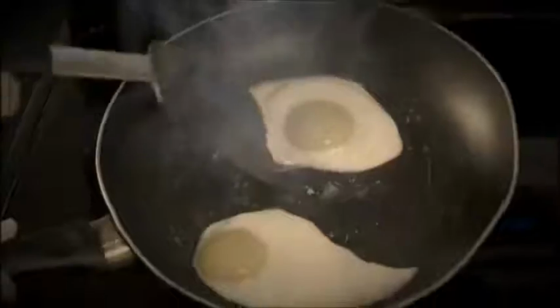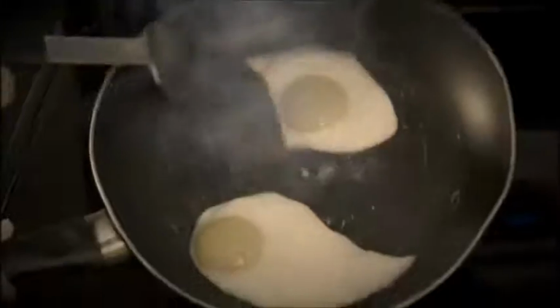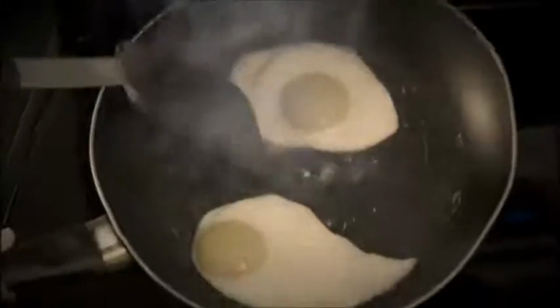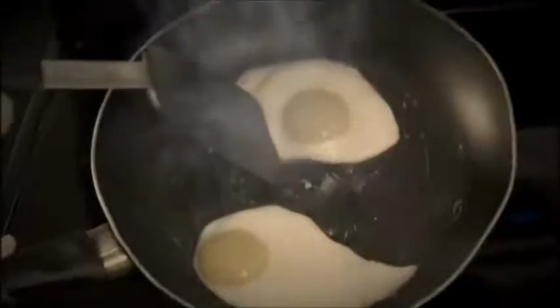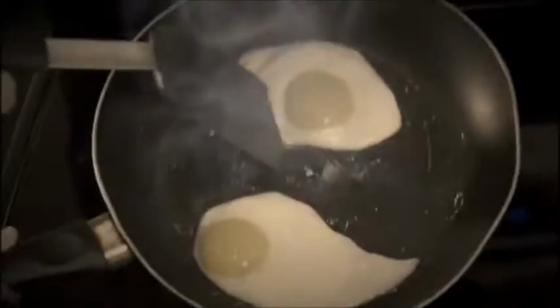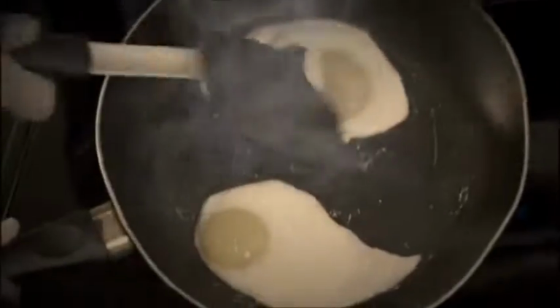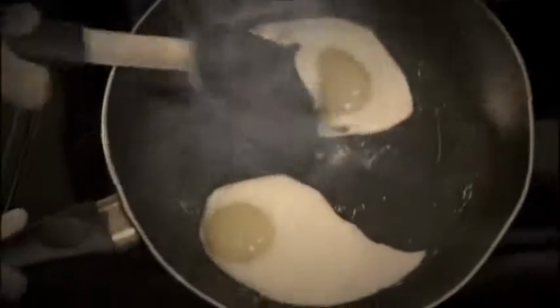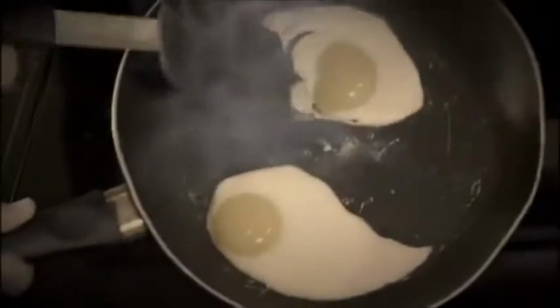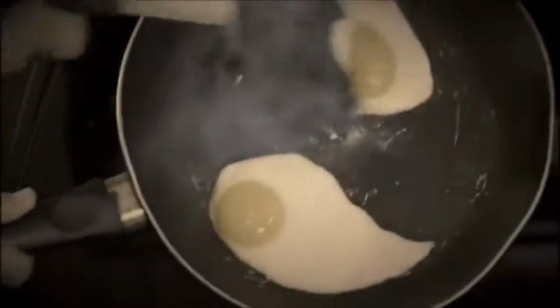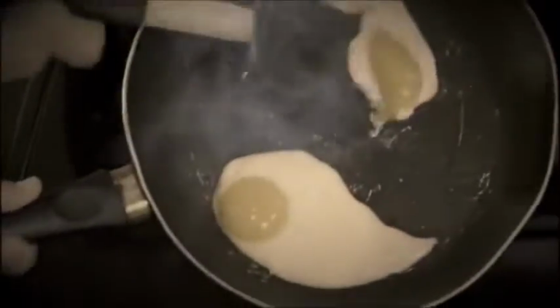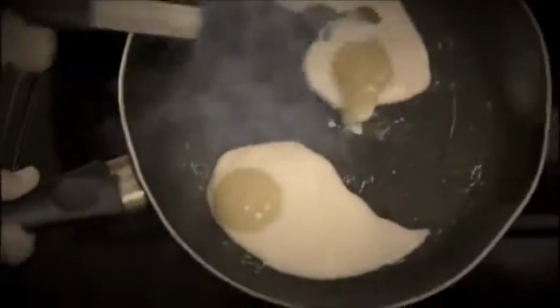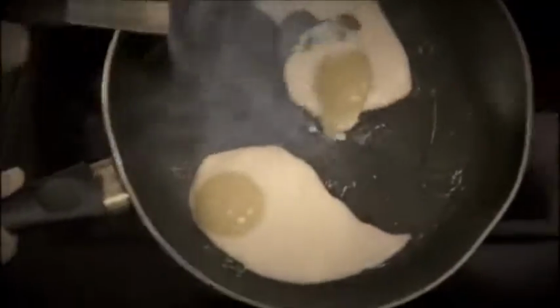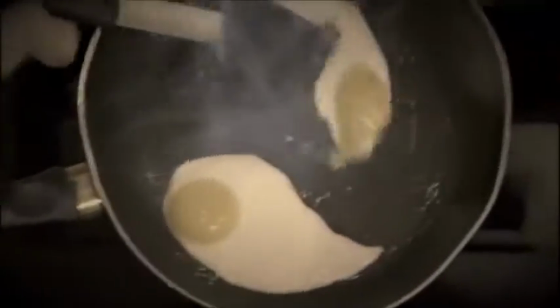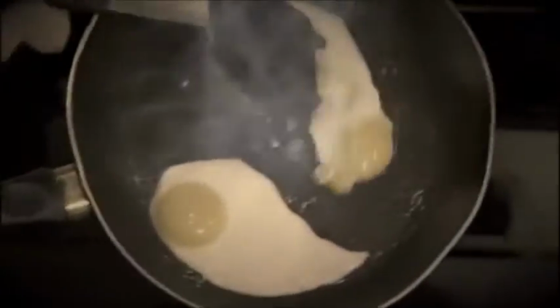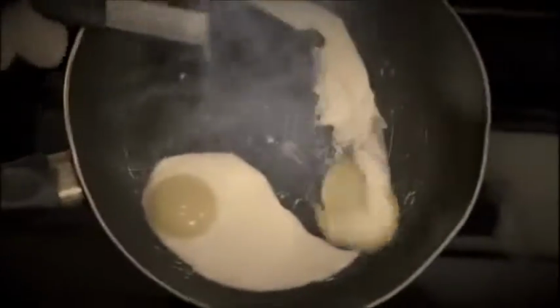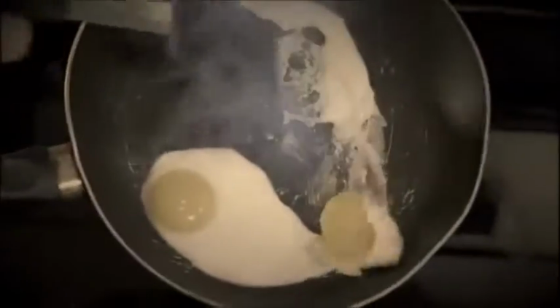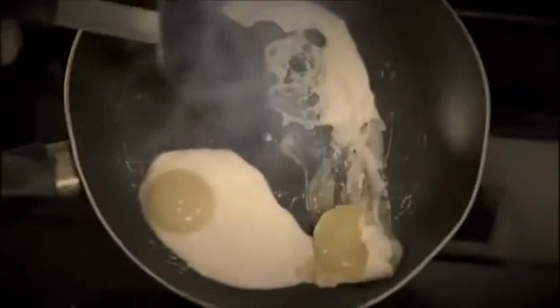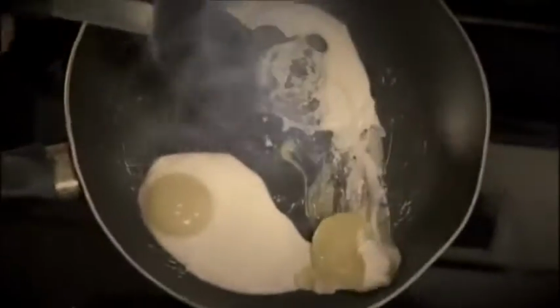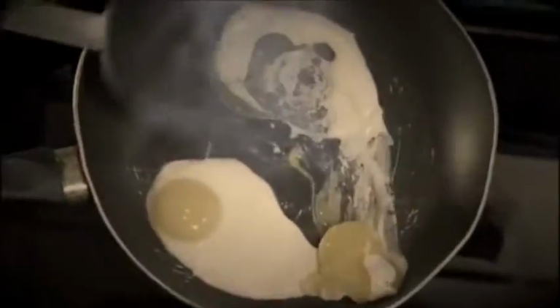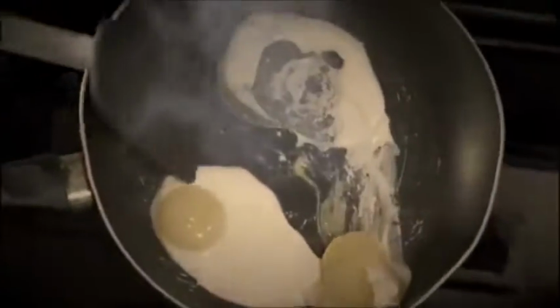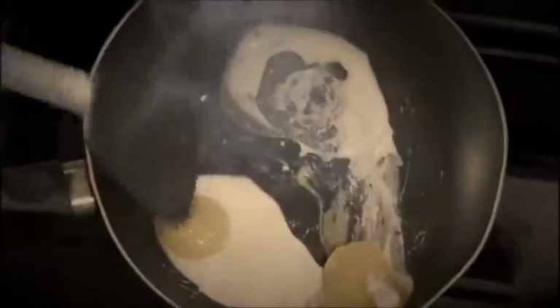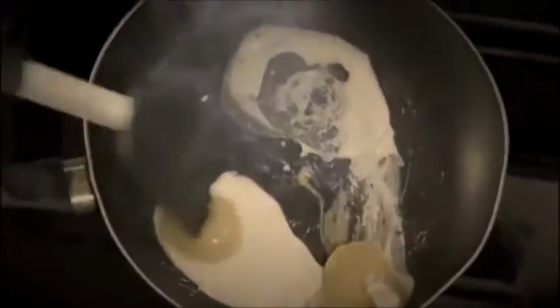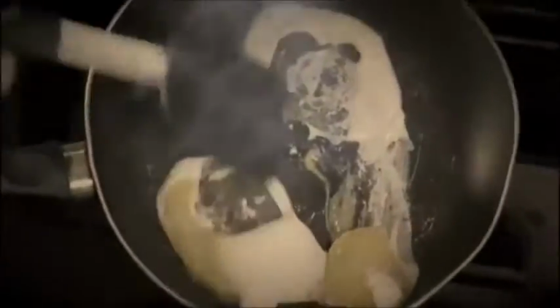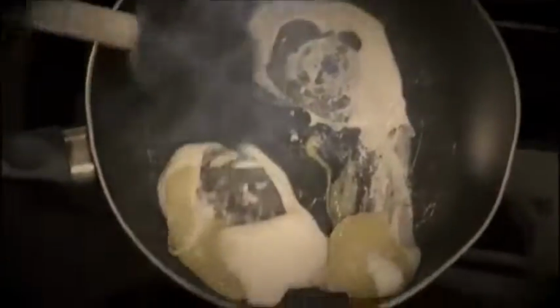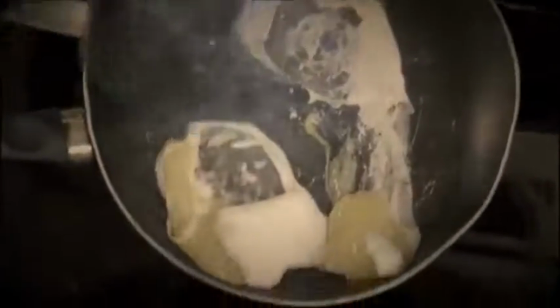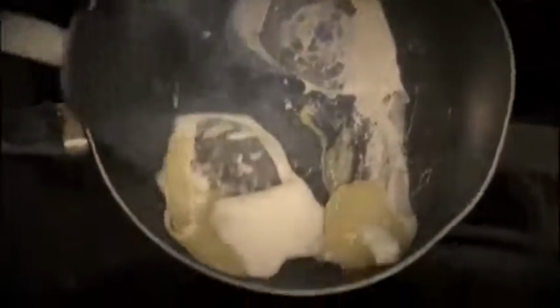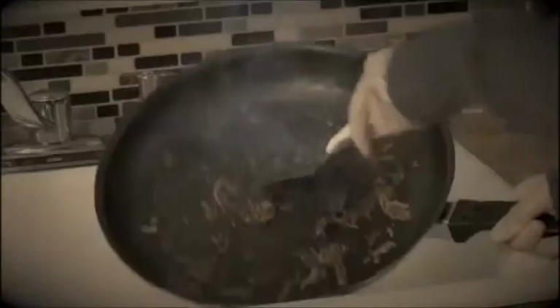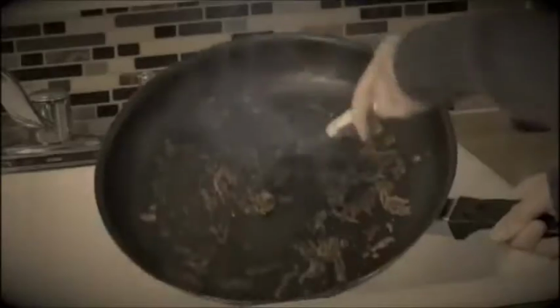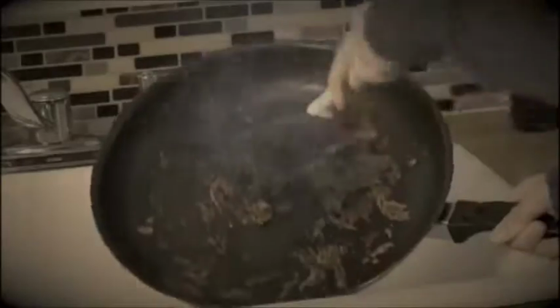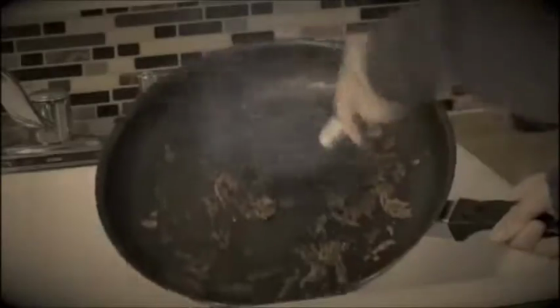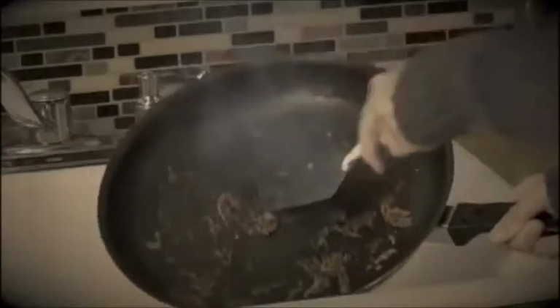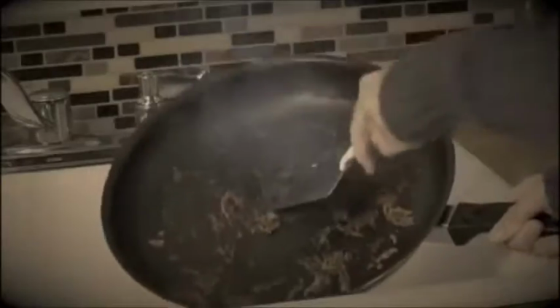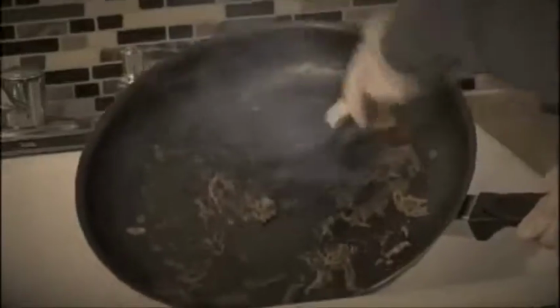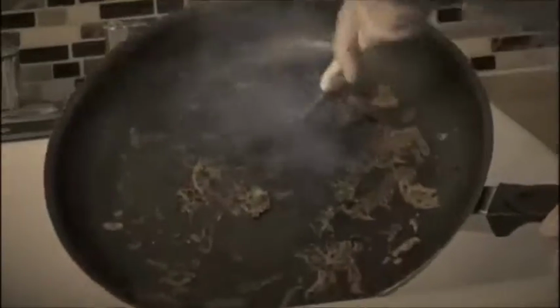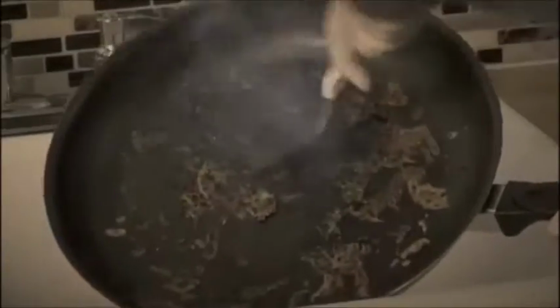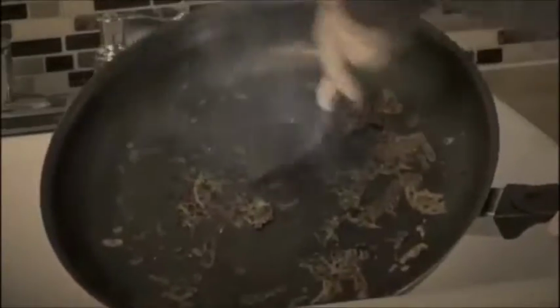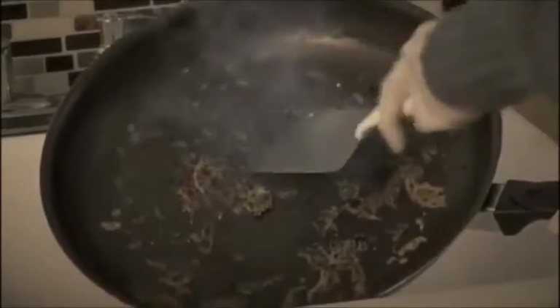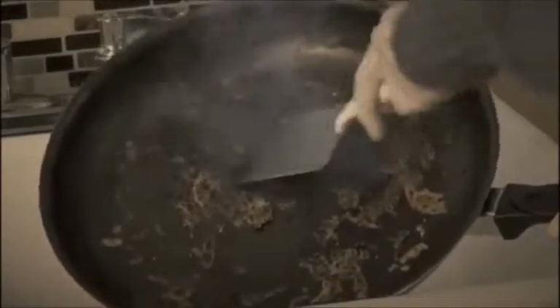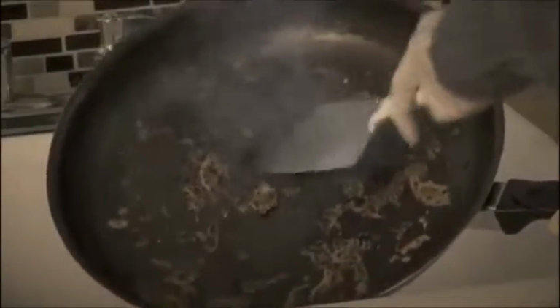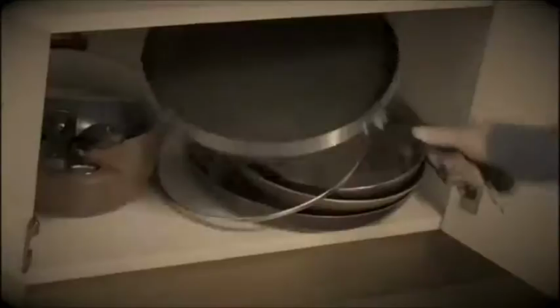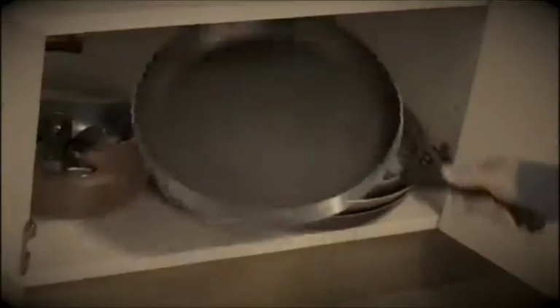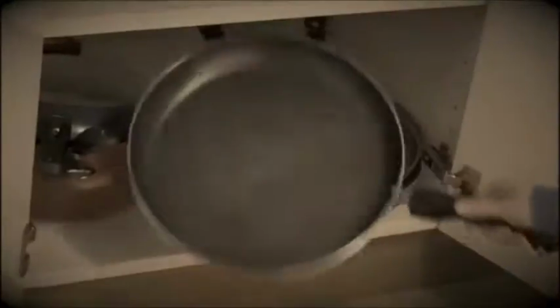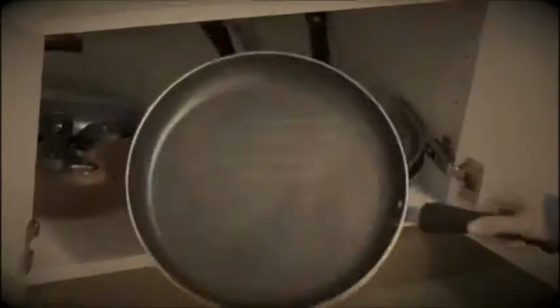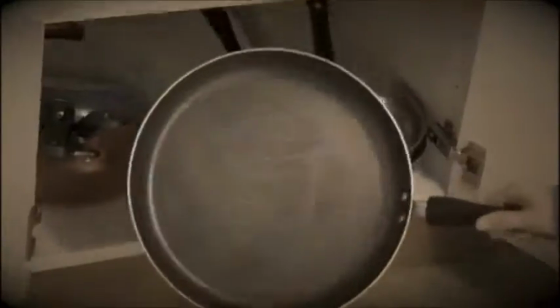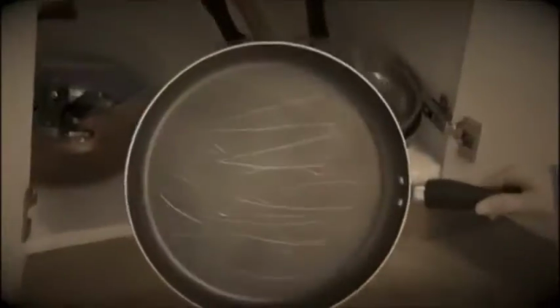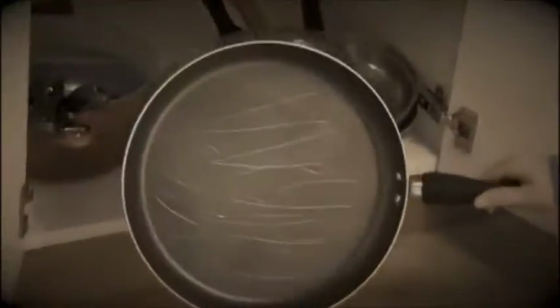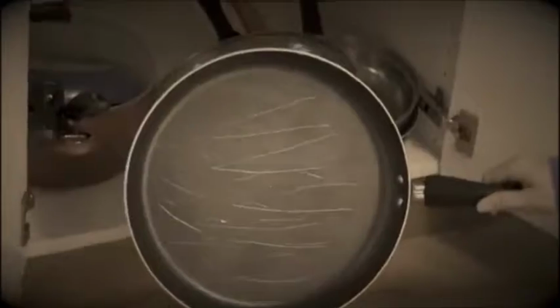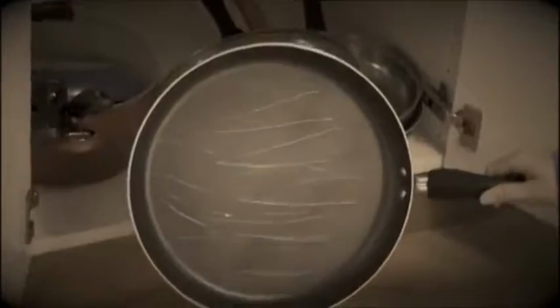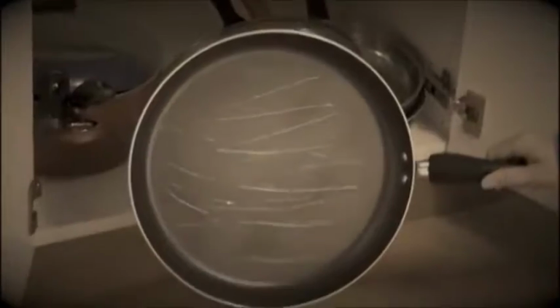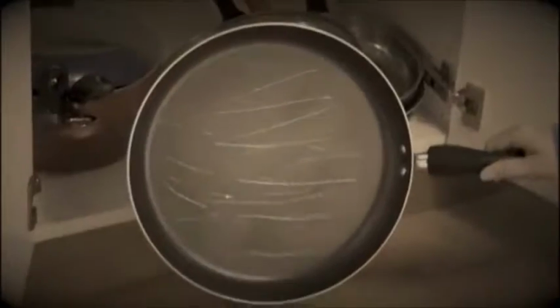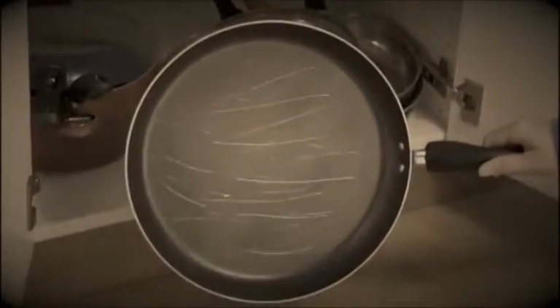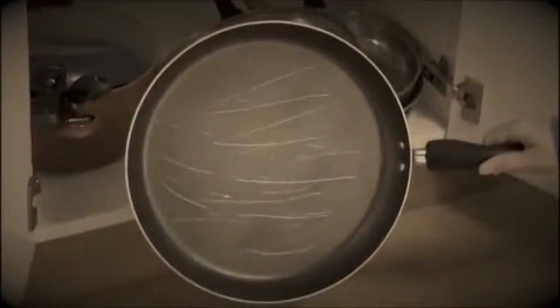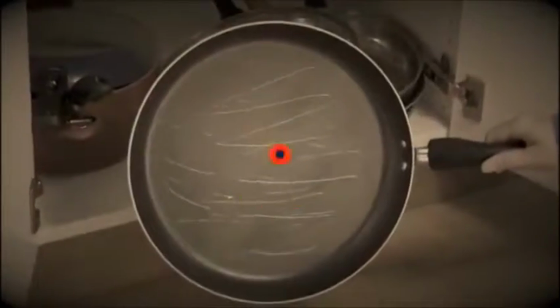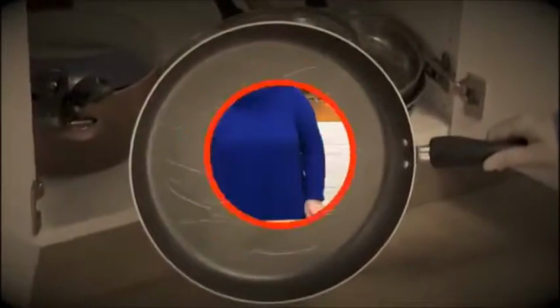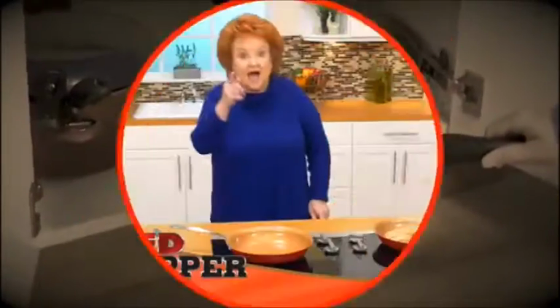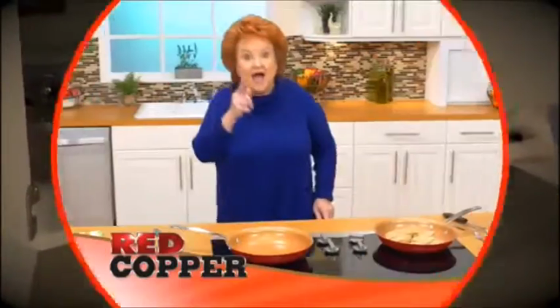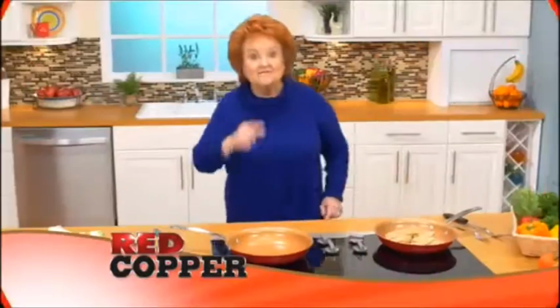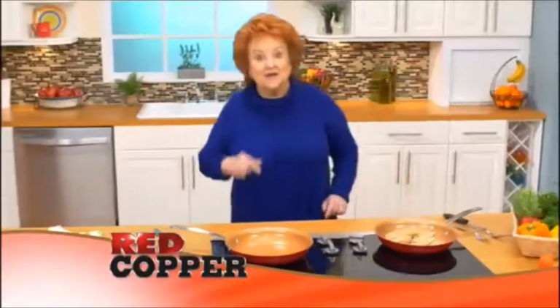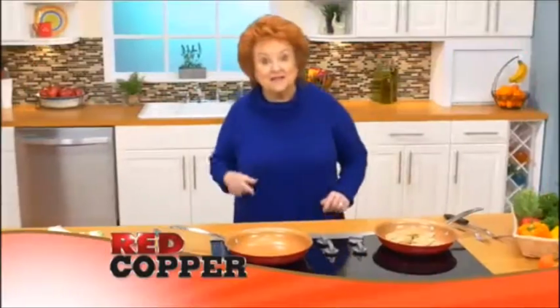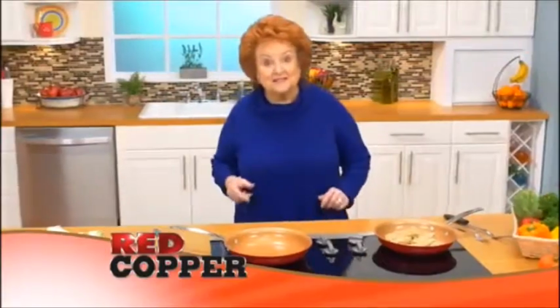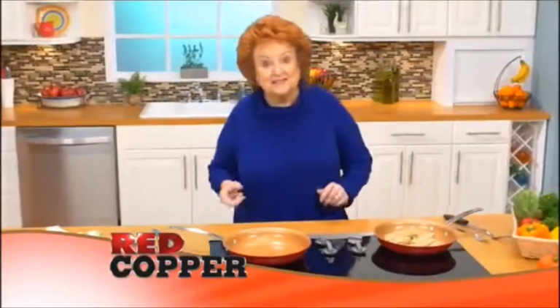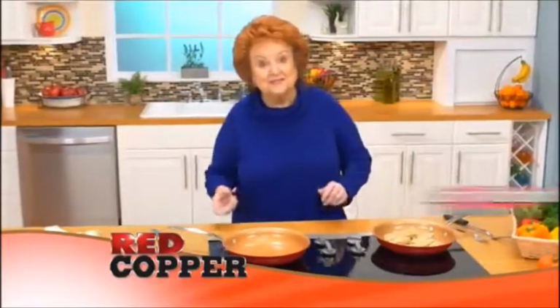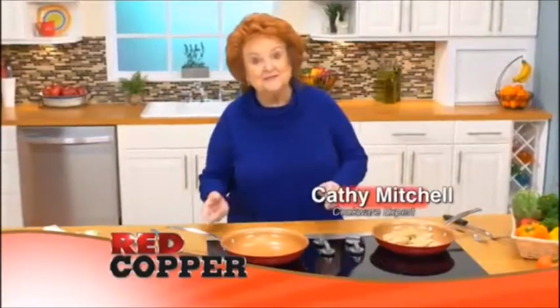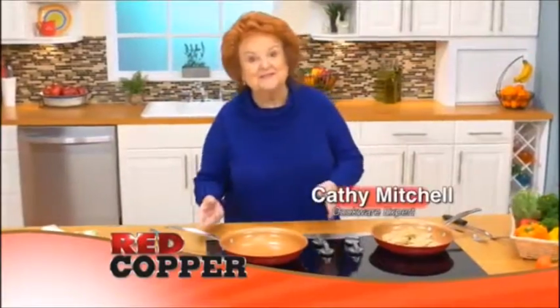Has food sticking to your pan gotten completely out of hand? Tired of scraping, scrubbing, and all the scratches? Well, I've got the solution.